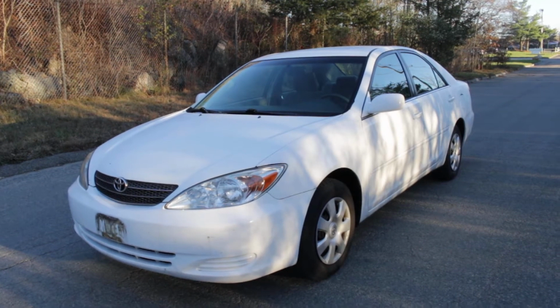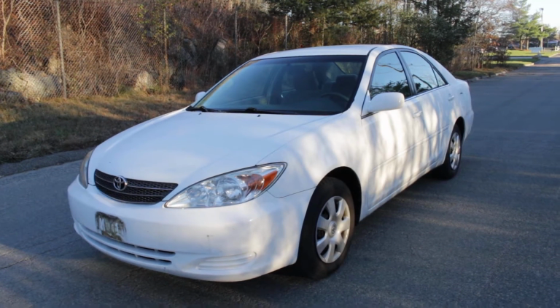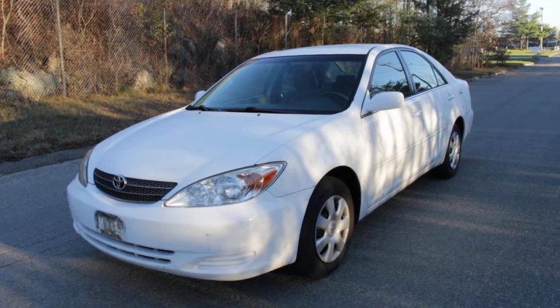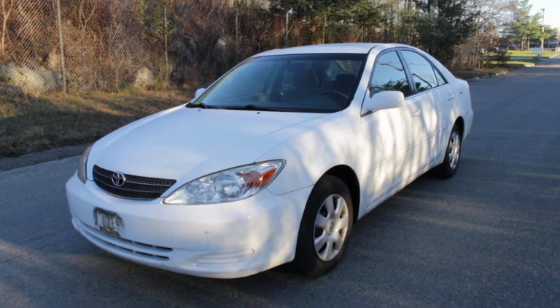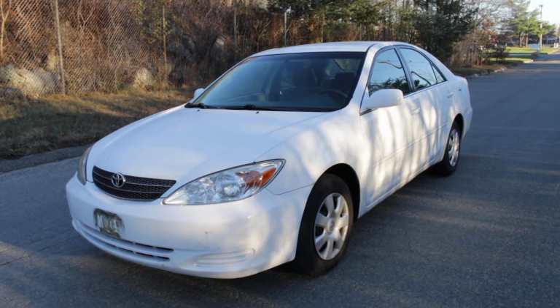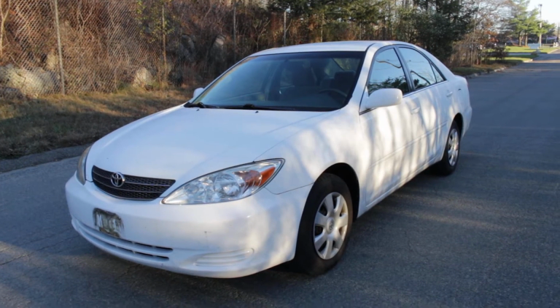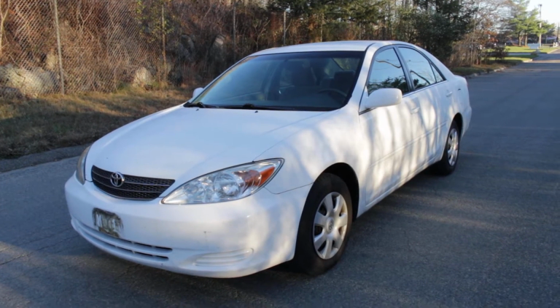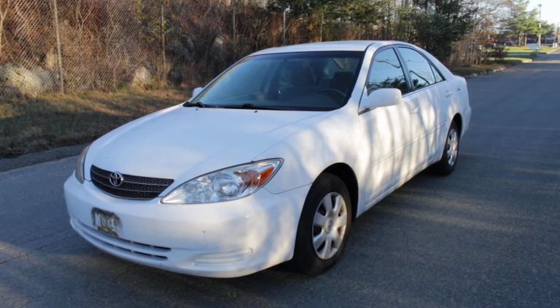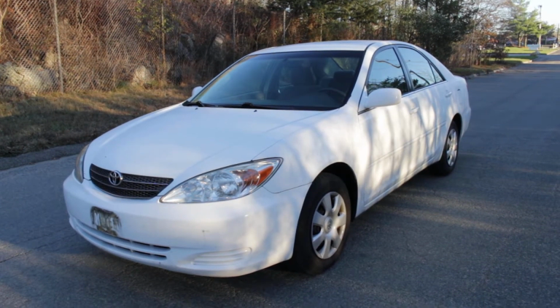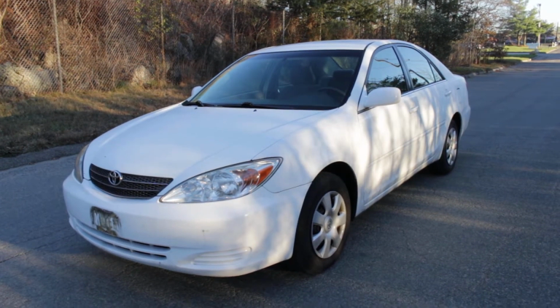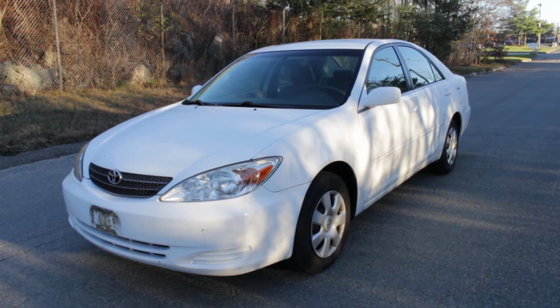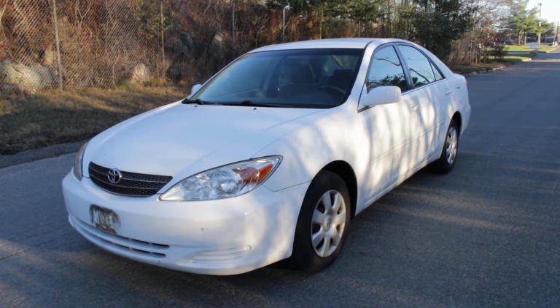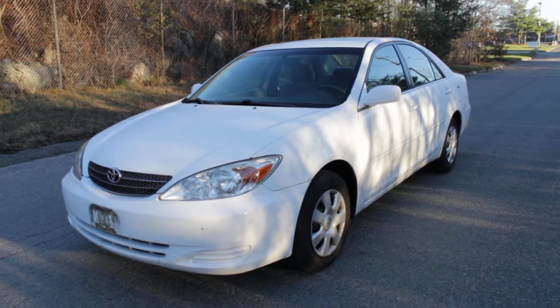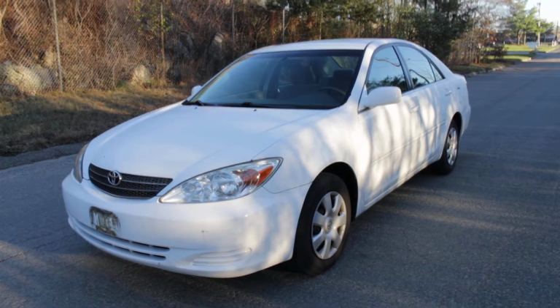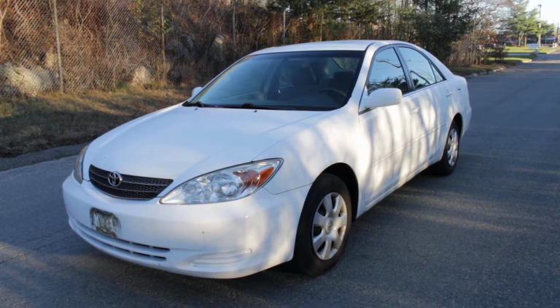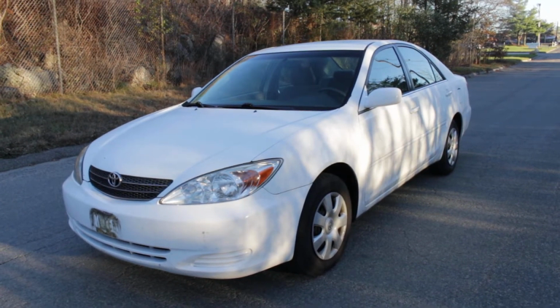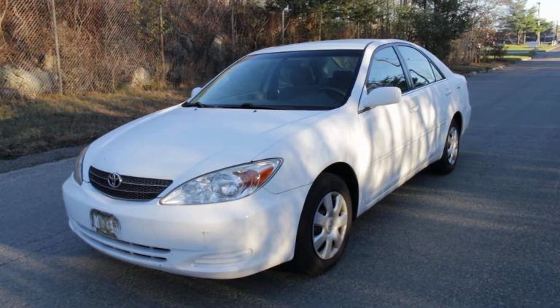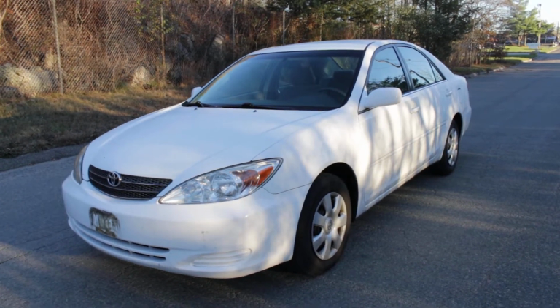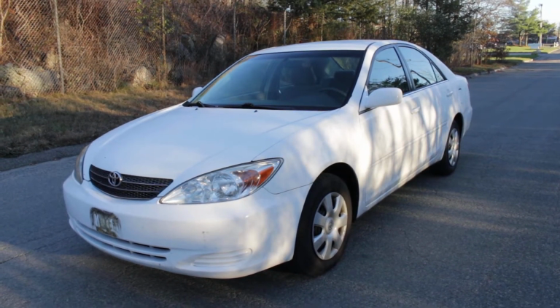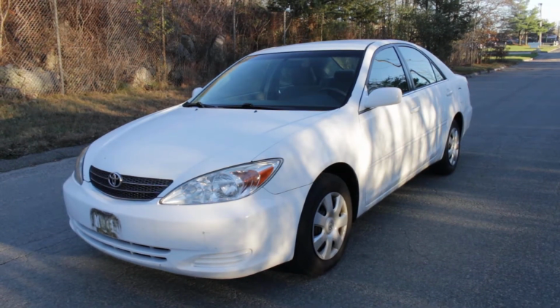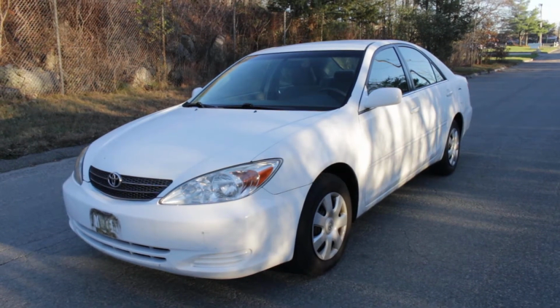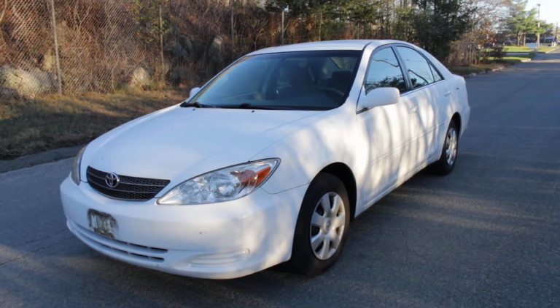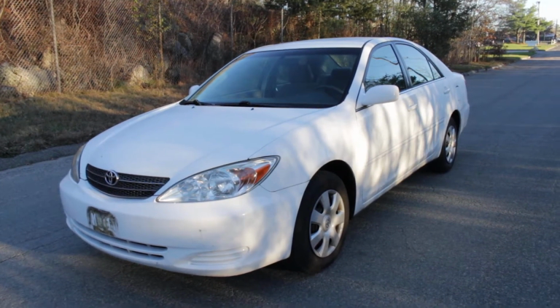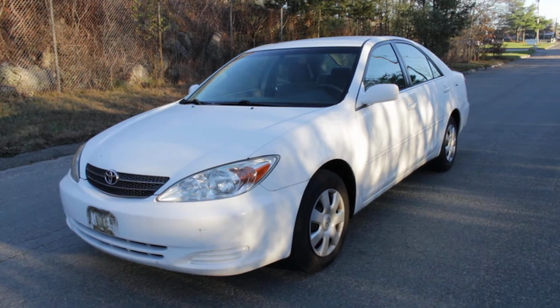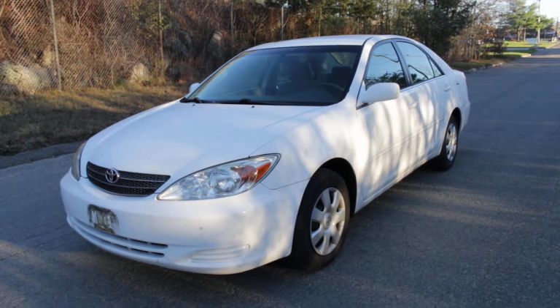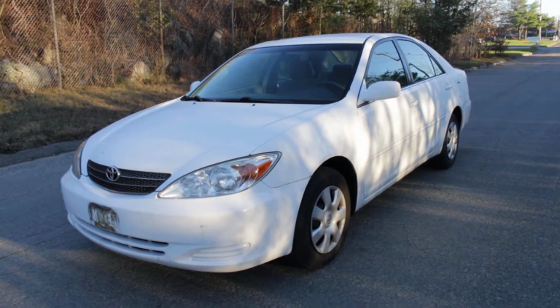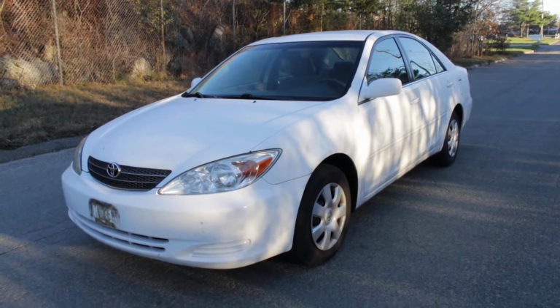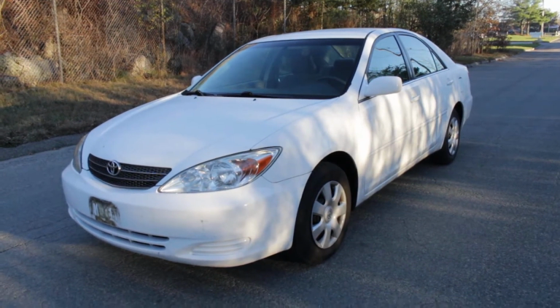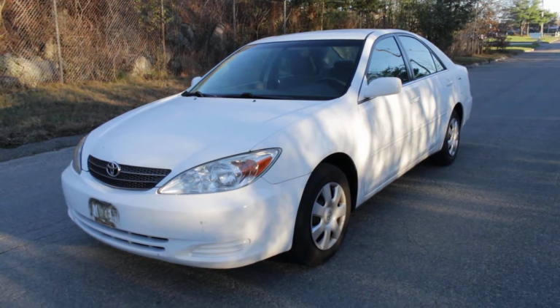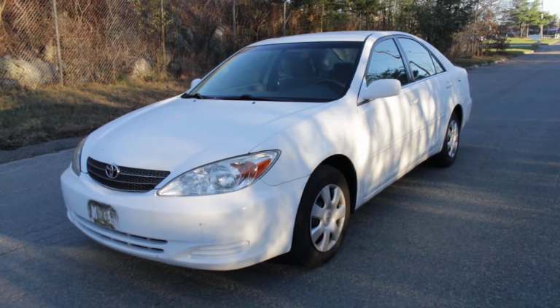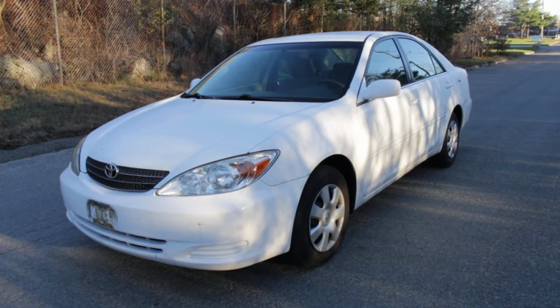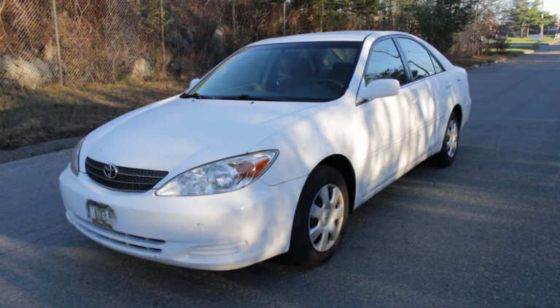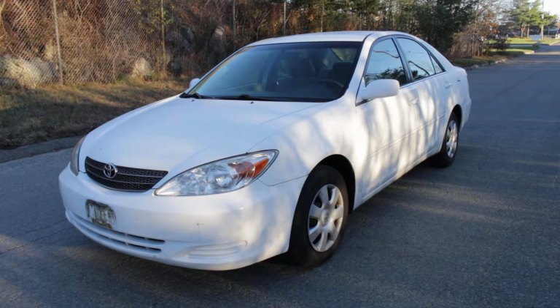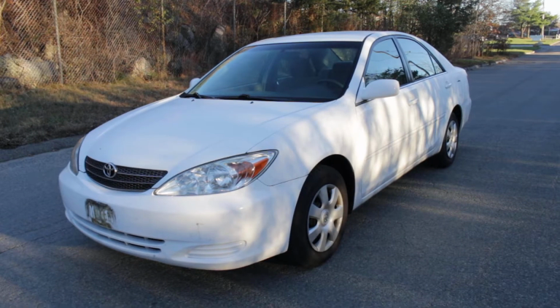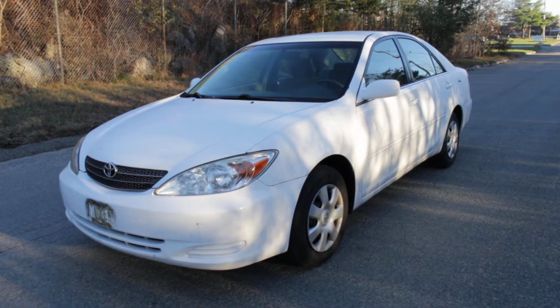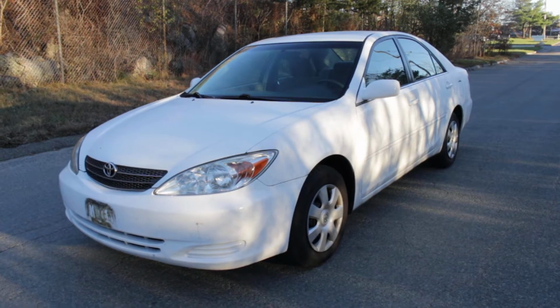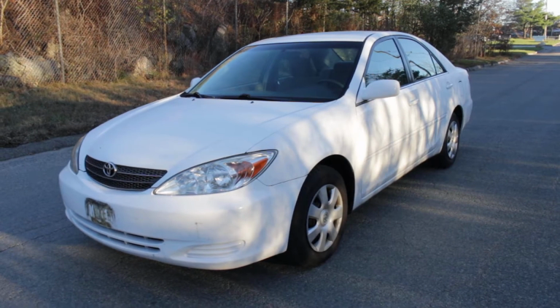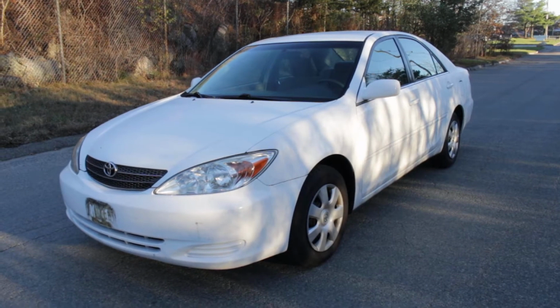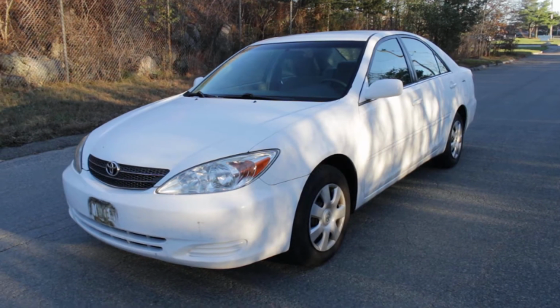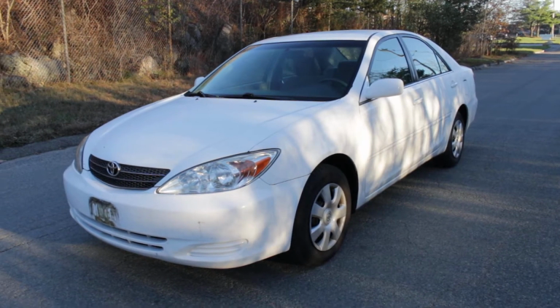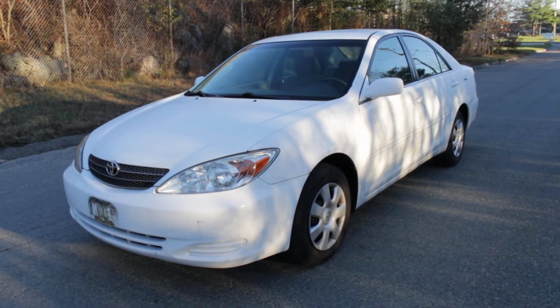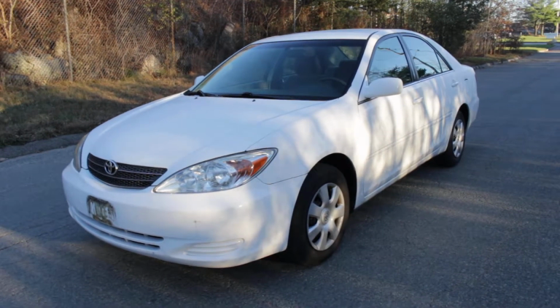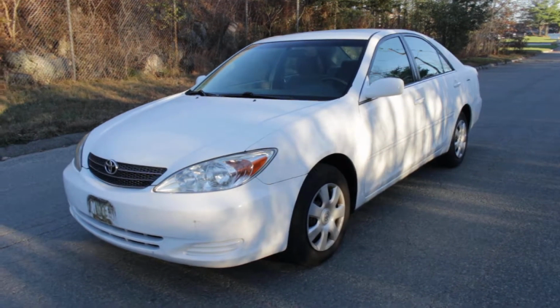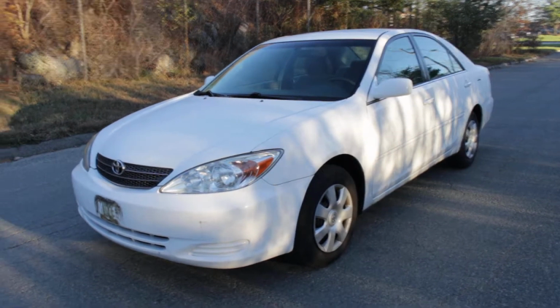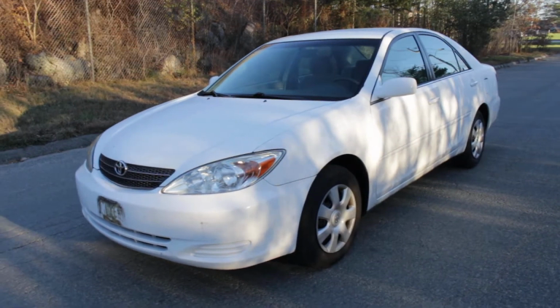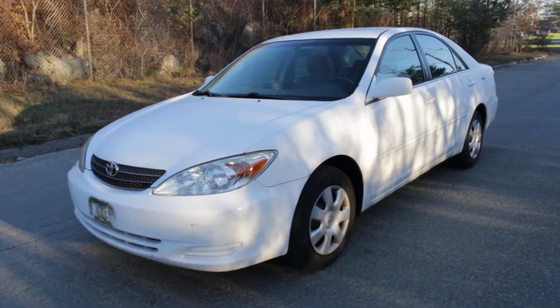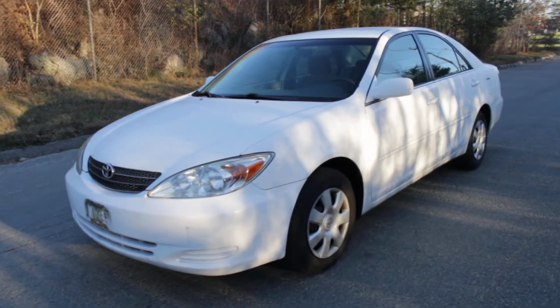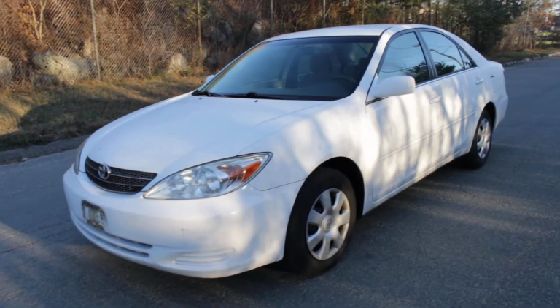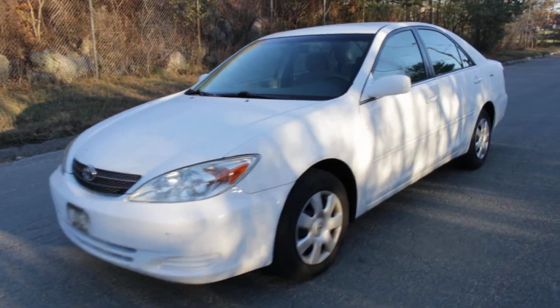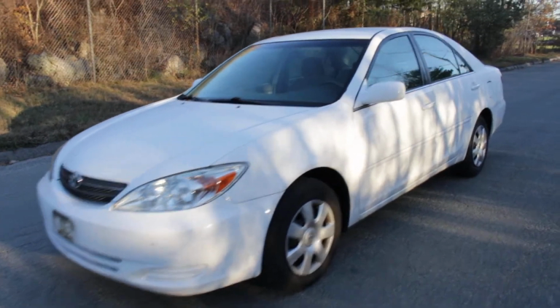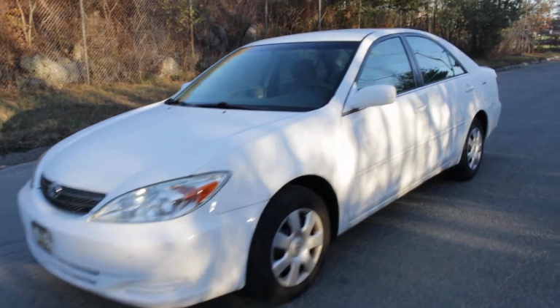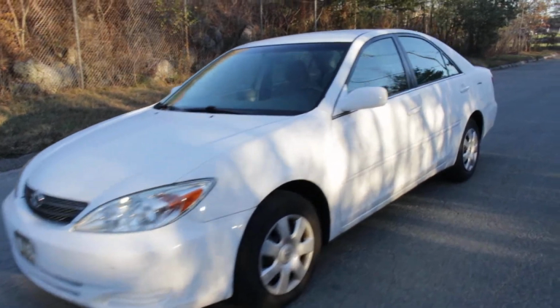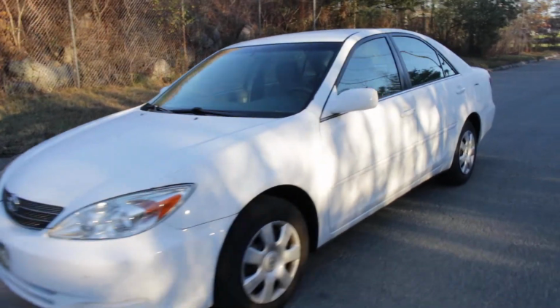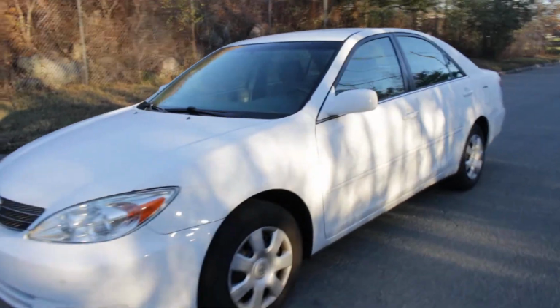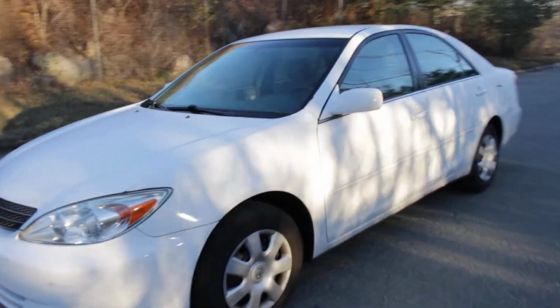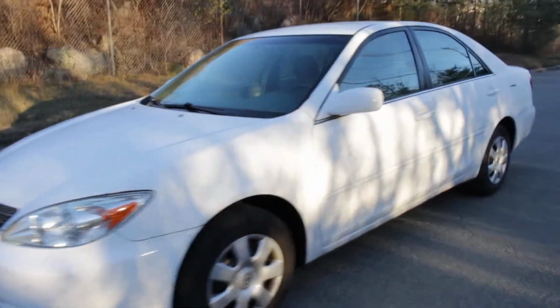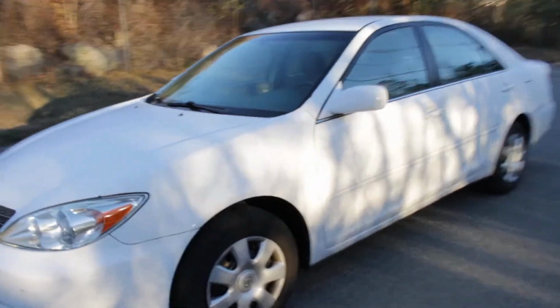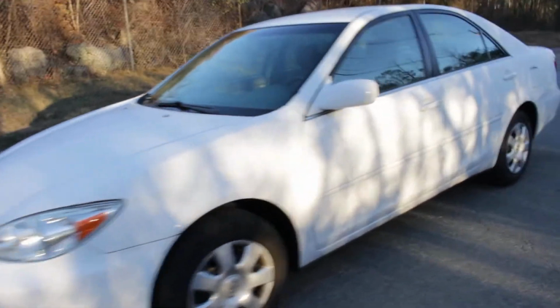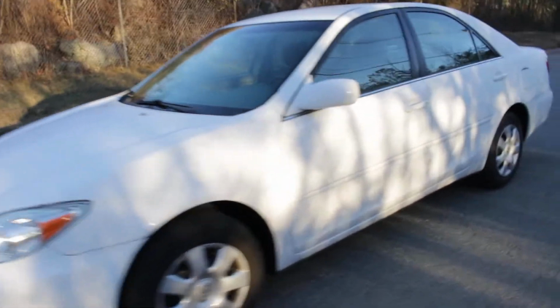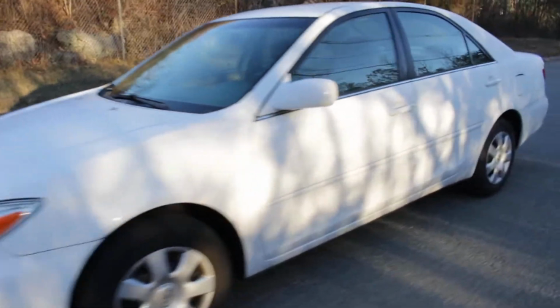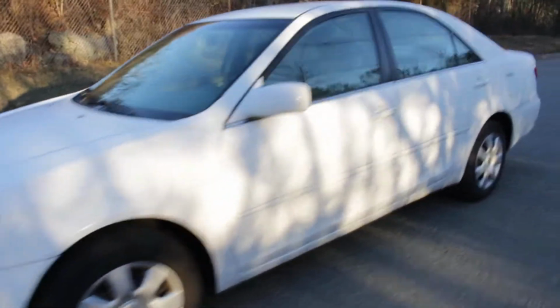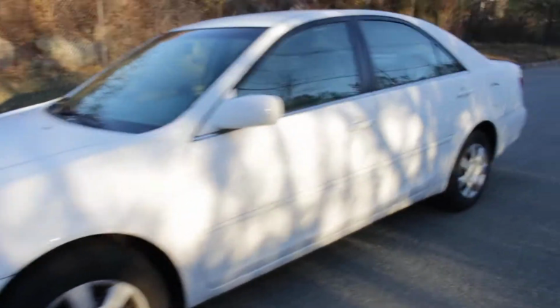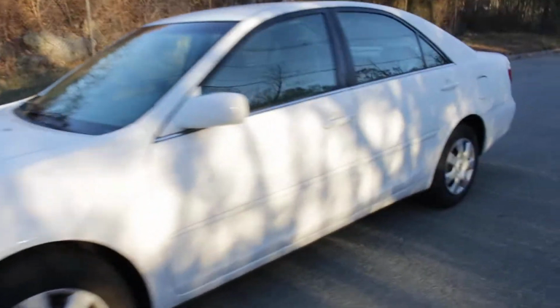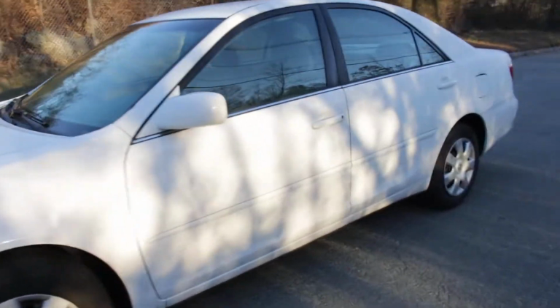Hi! You're looking at a well-running 2004 Toyota Camry. I'm going to give you a walk around of this Toyota Camry right now.